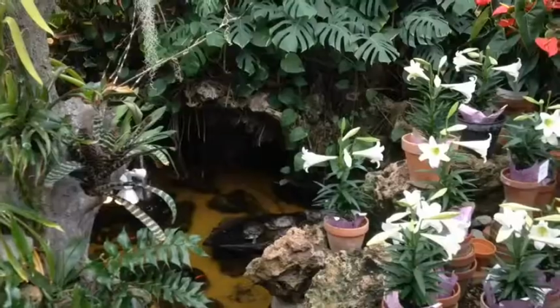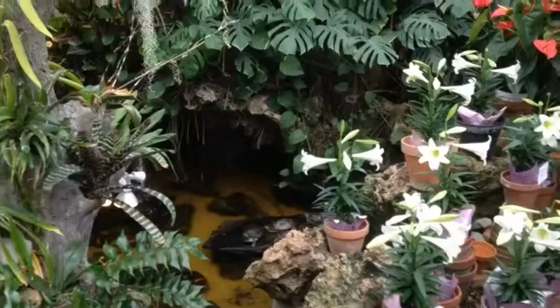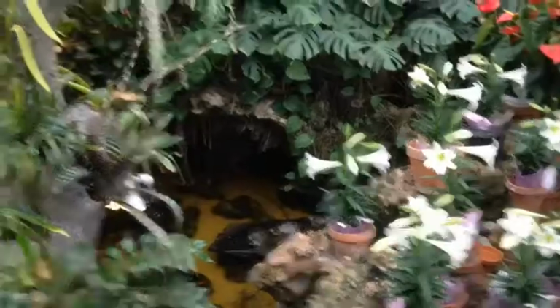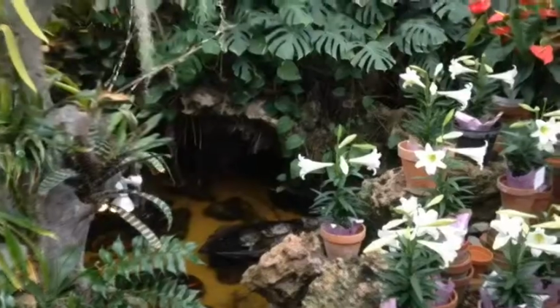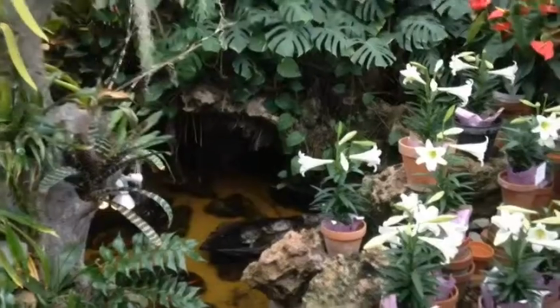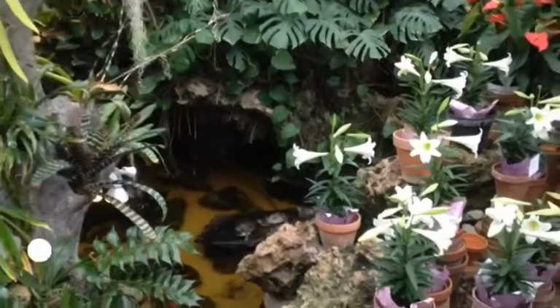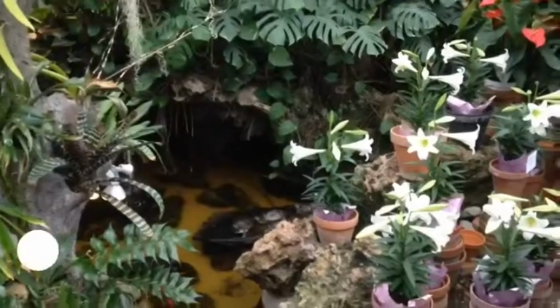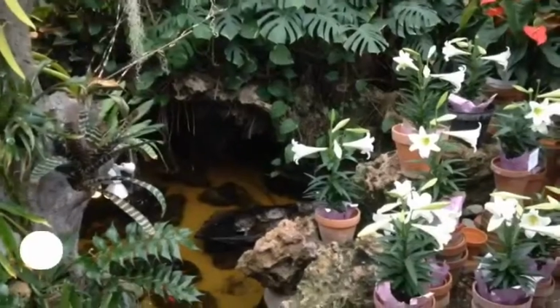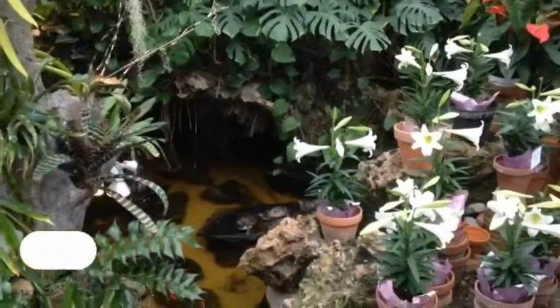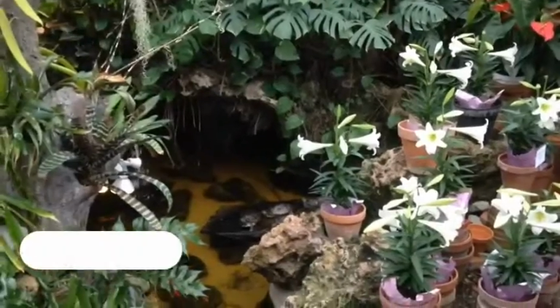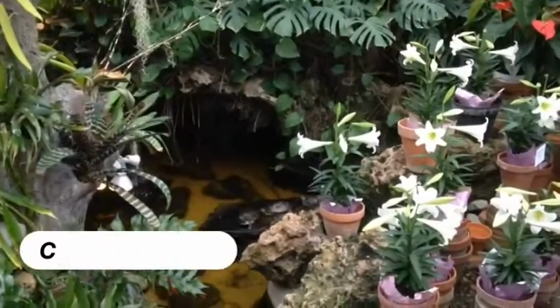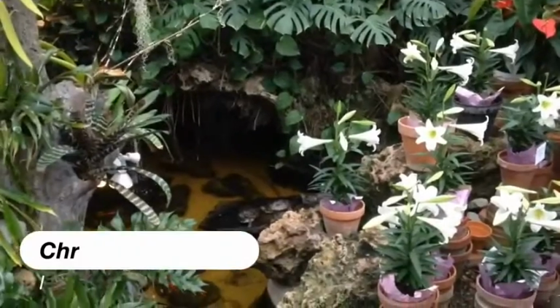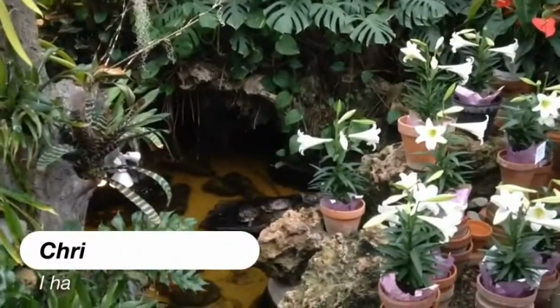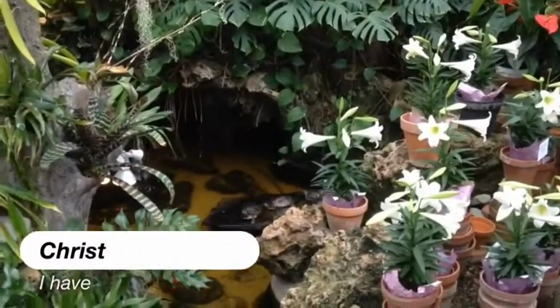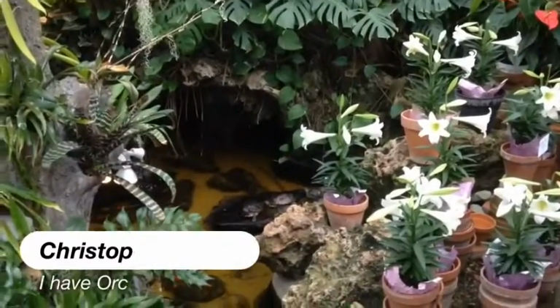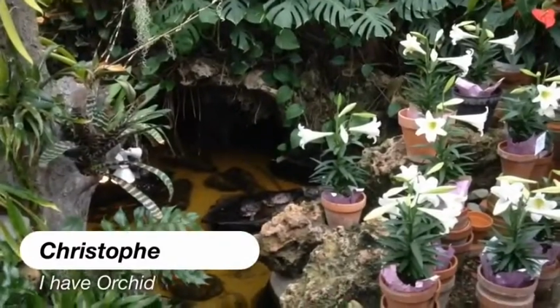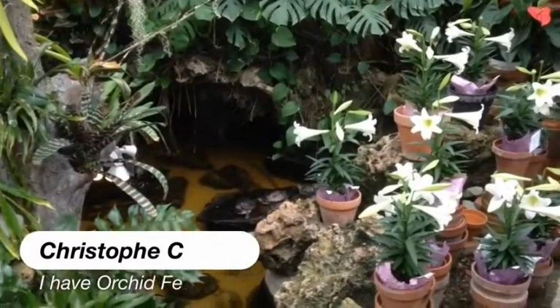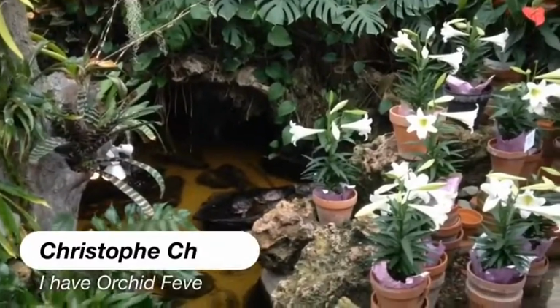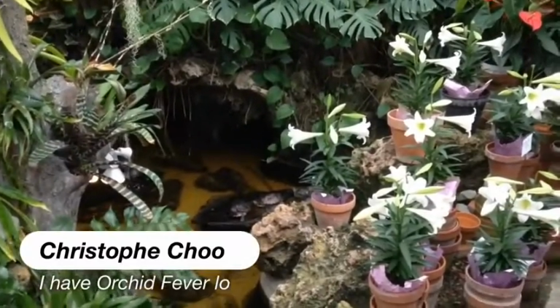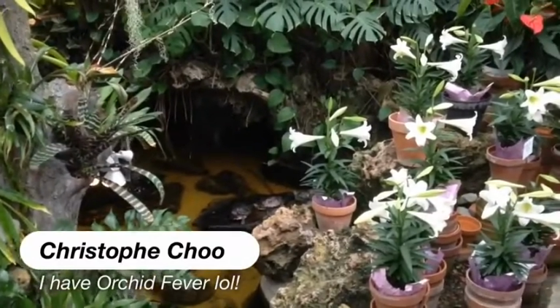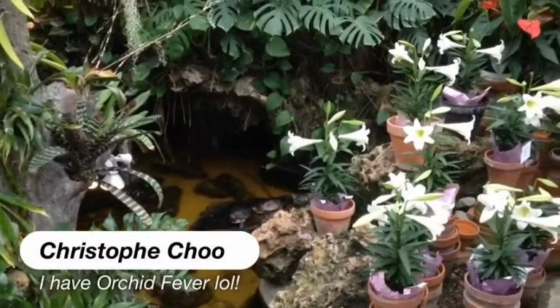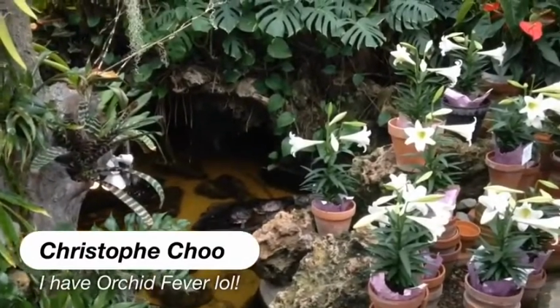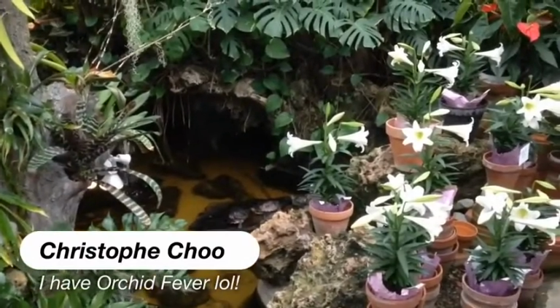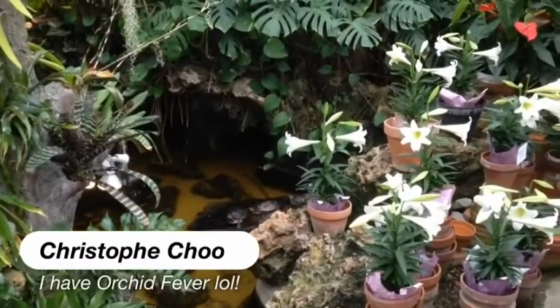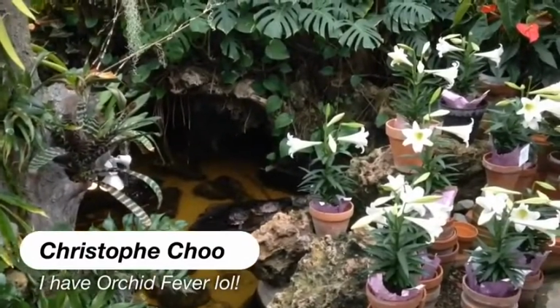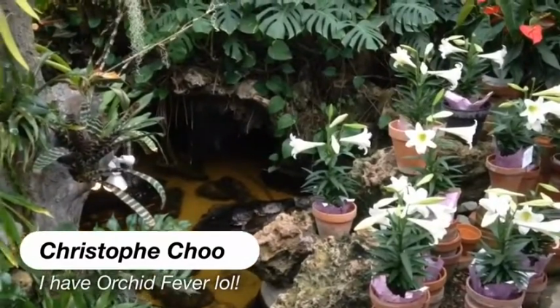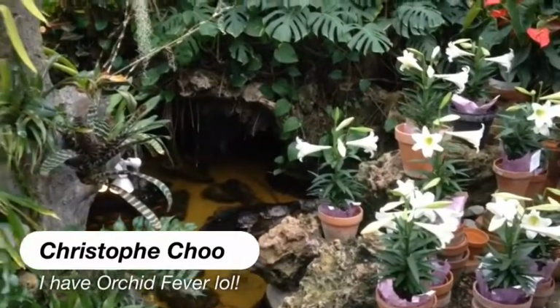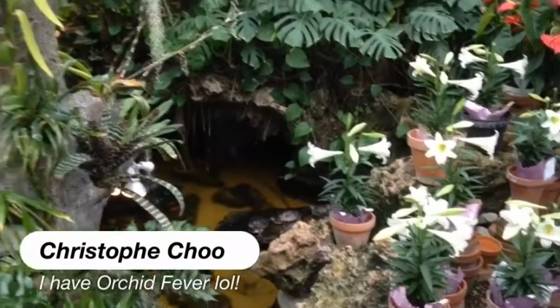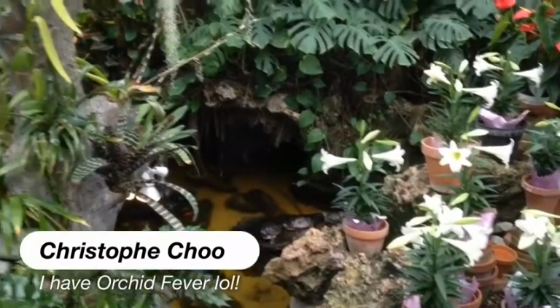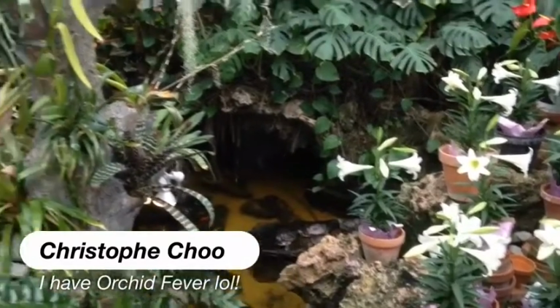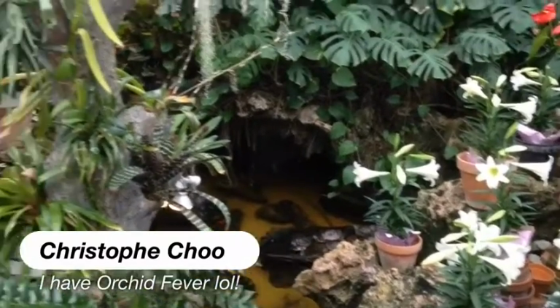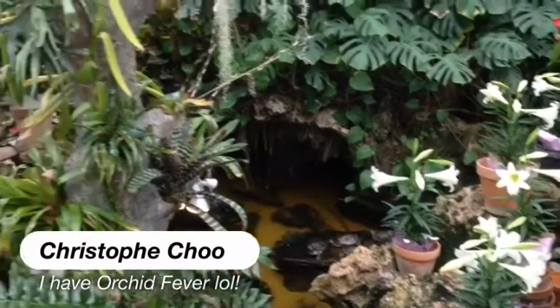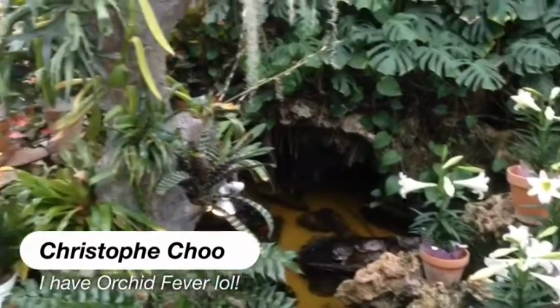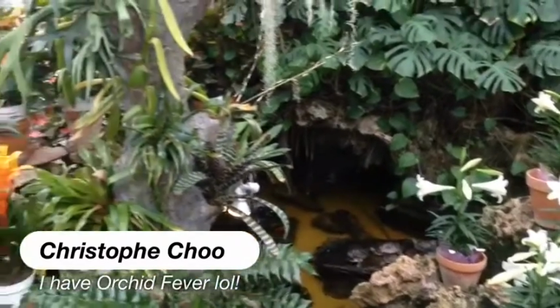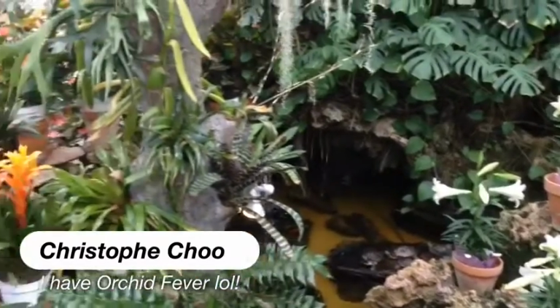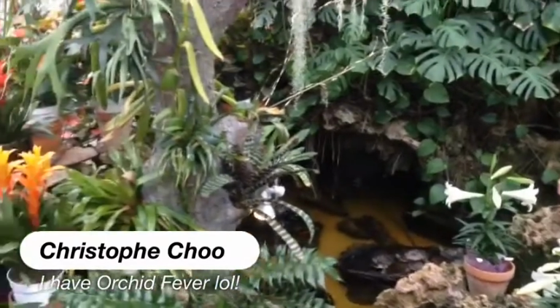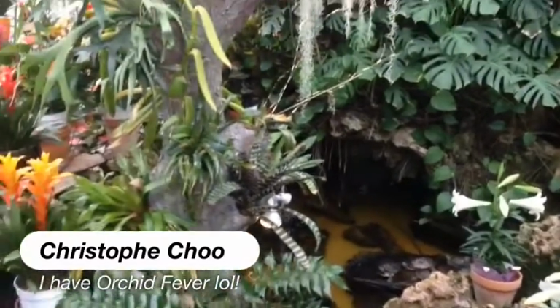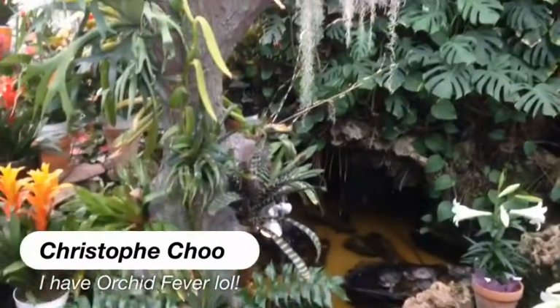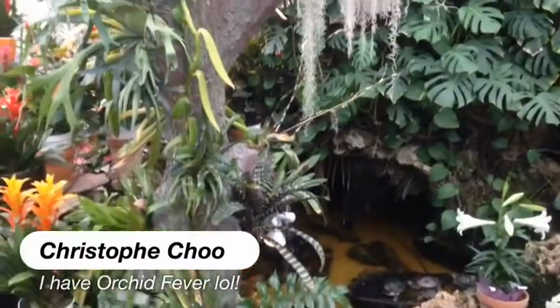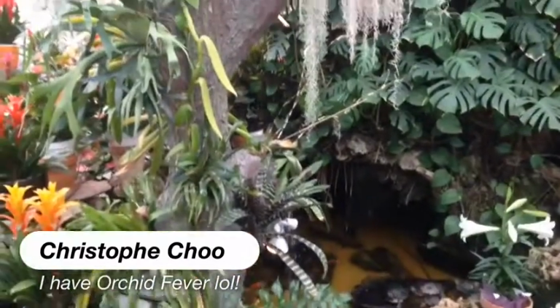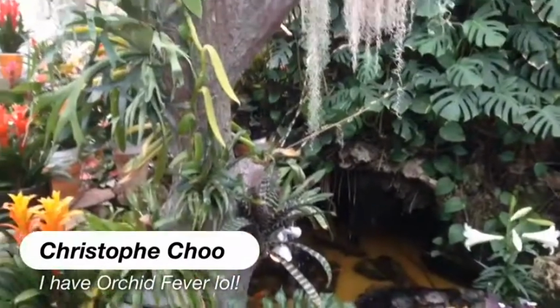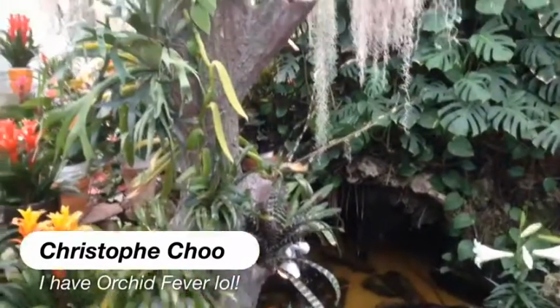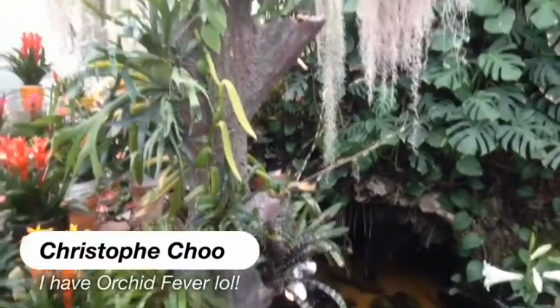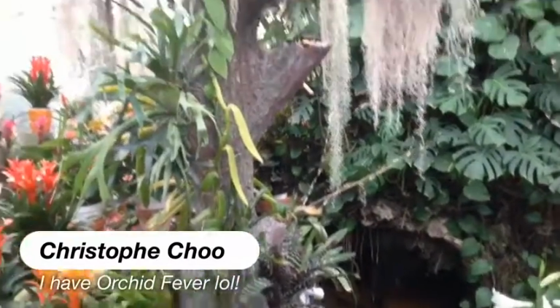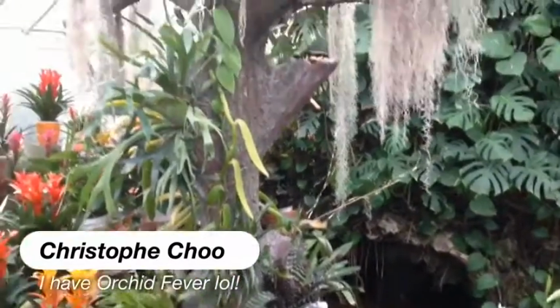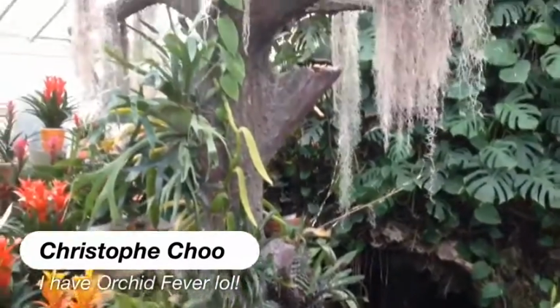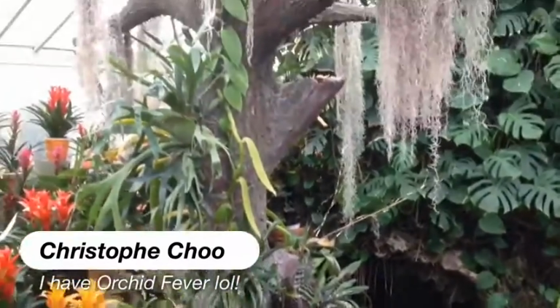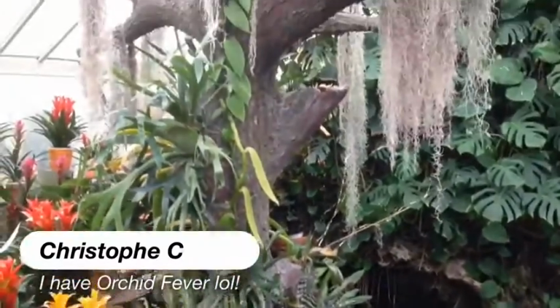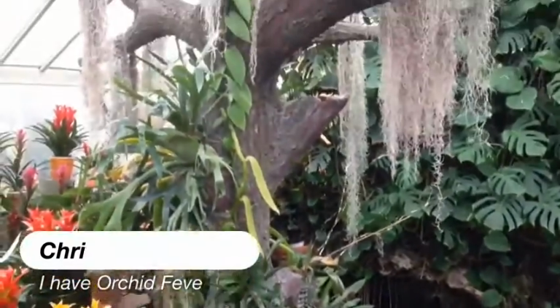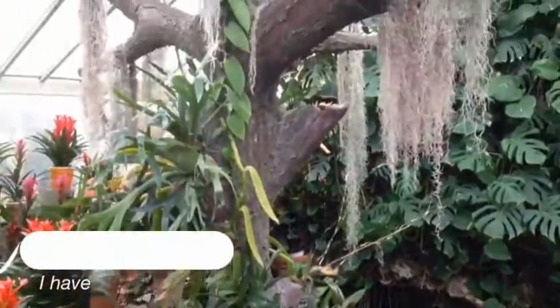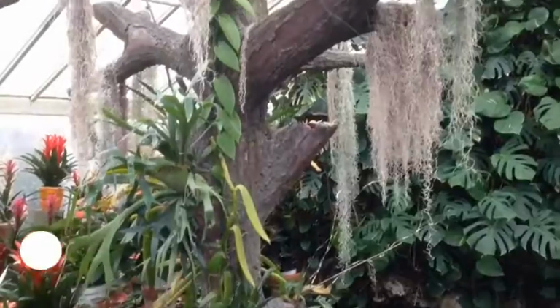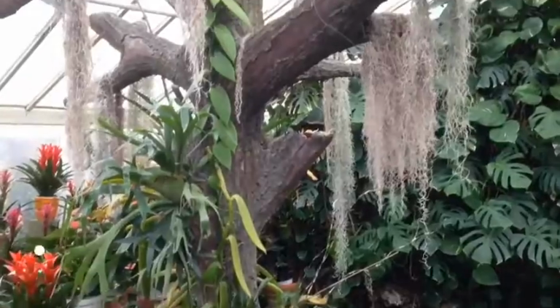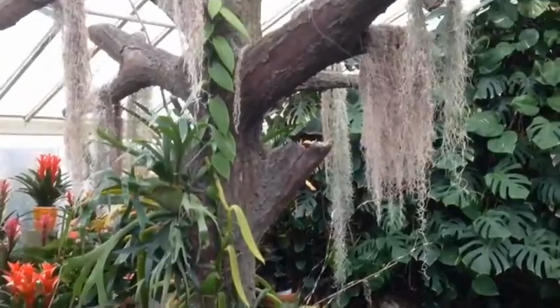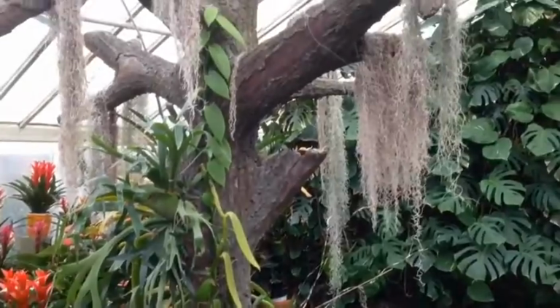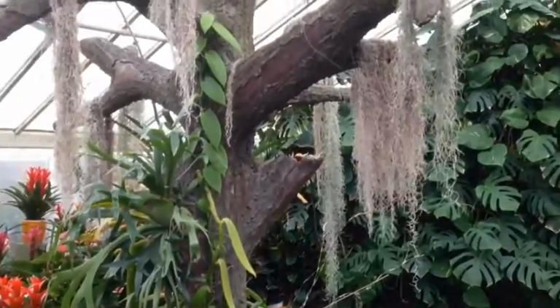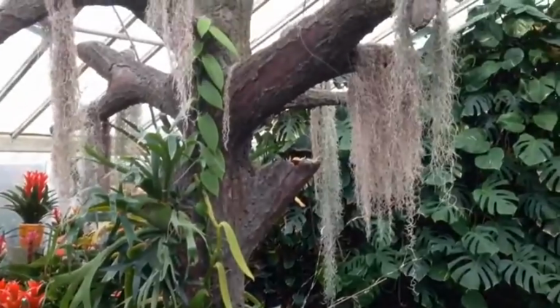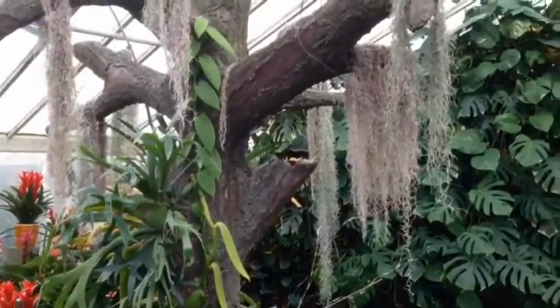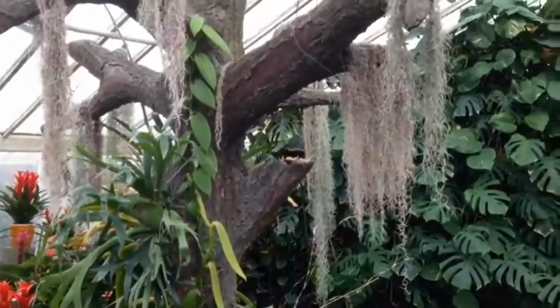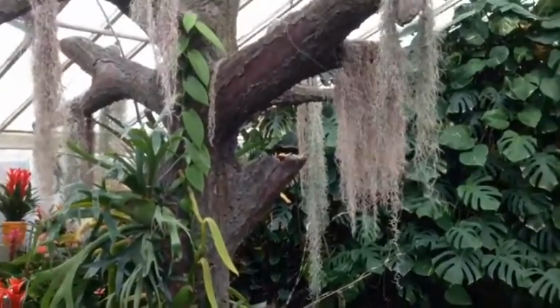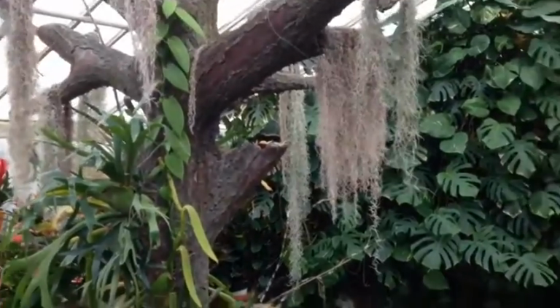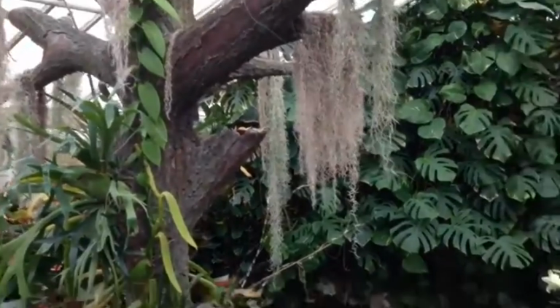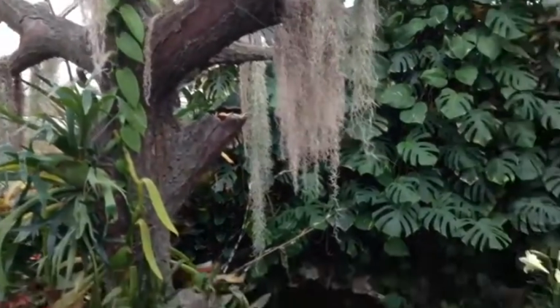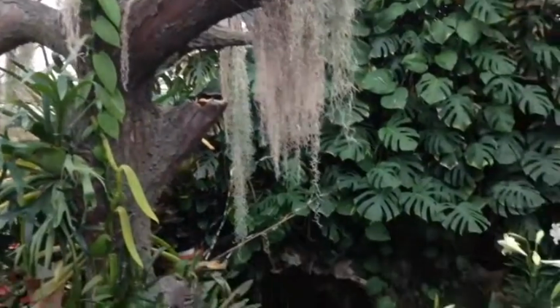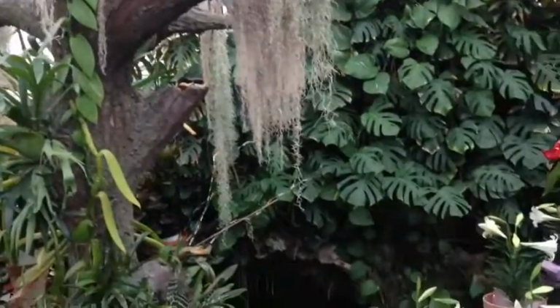Hi everyone, it's Christophe Chu, and I'm at Orchid Fever in Culver City, one of my favorite little hideaways here on the west side.